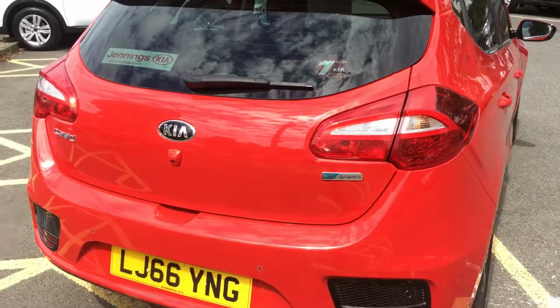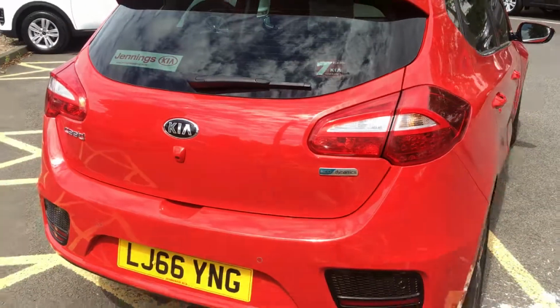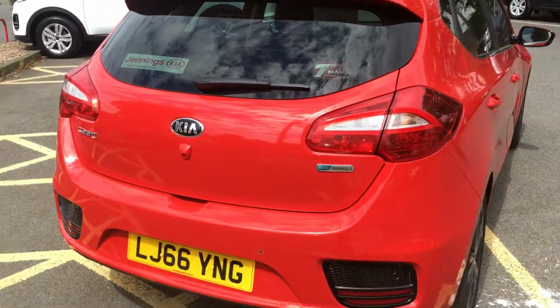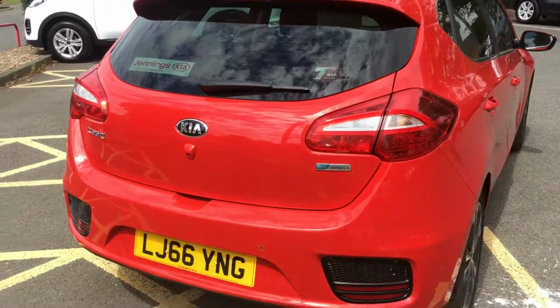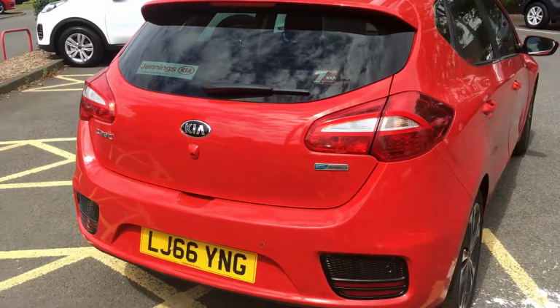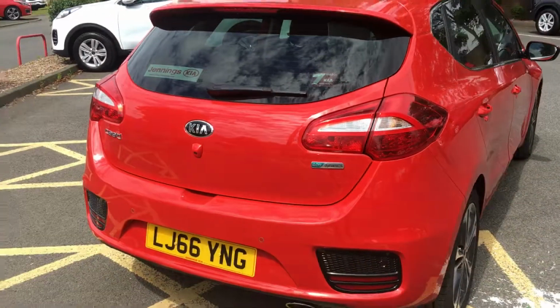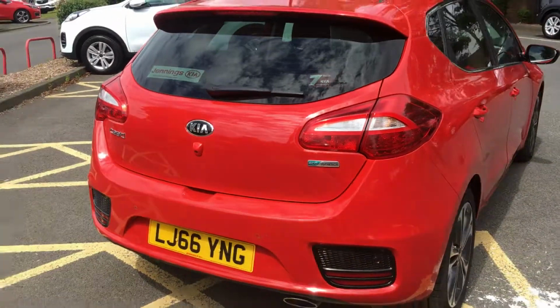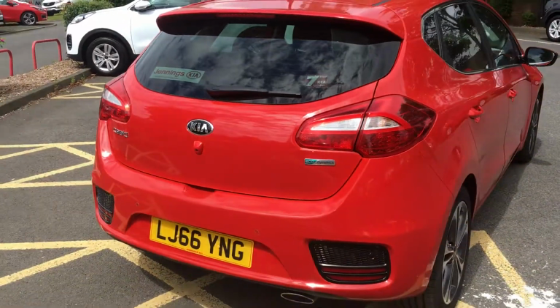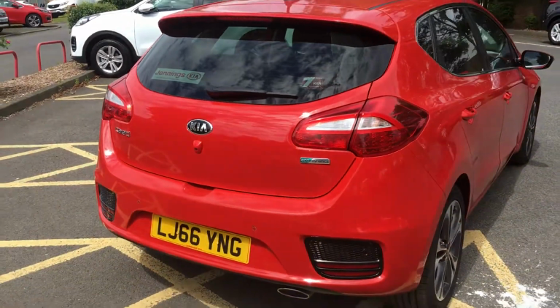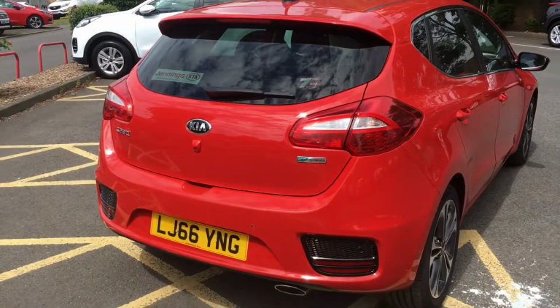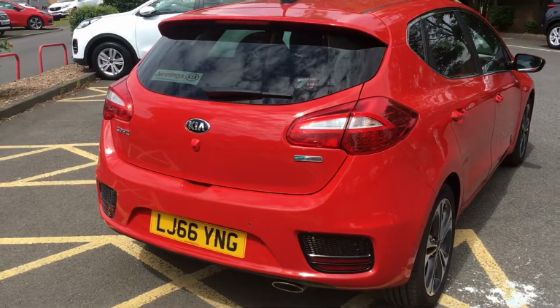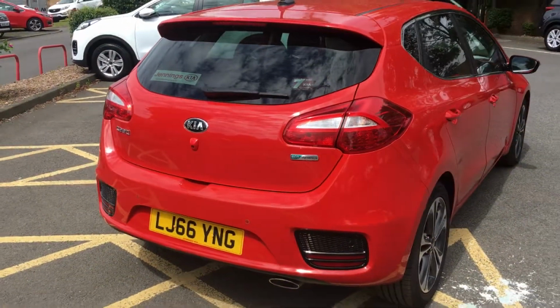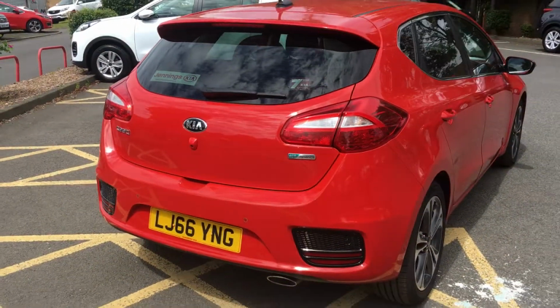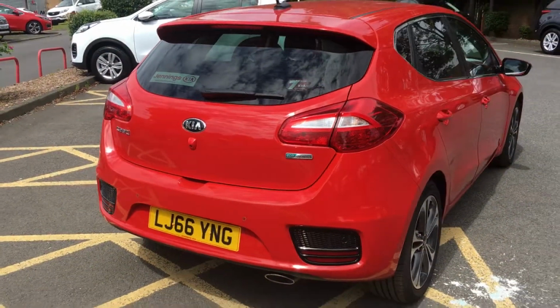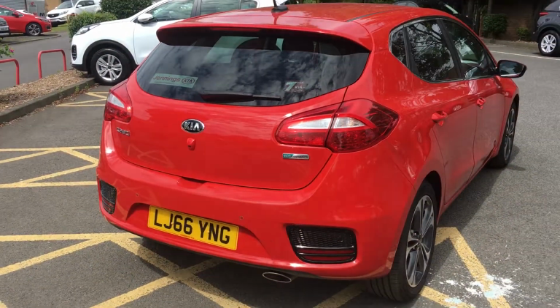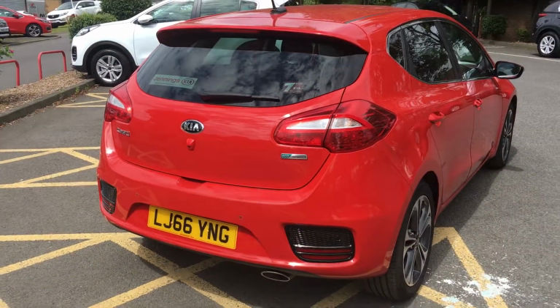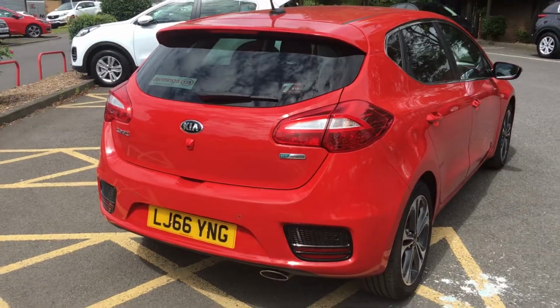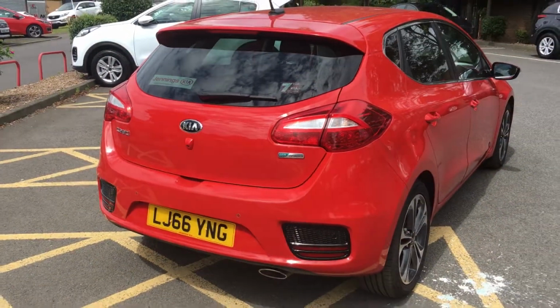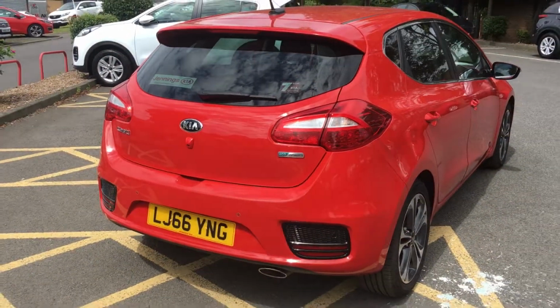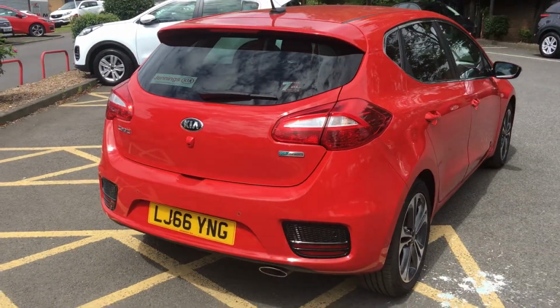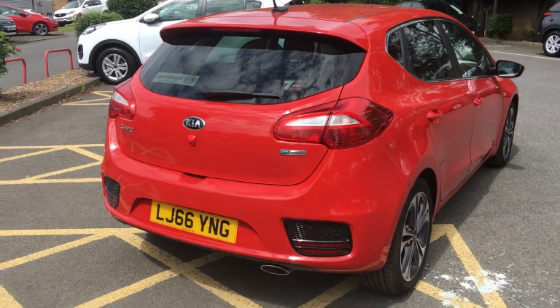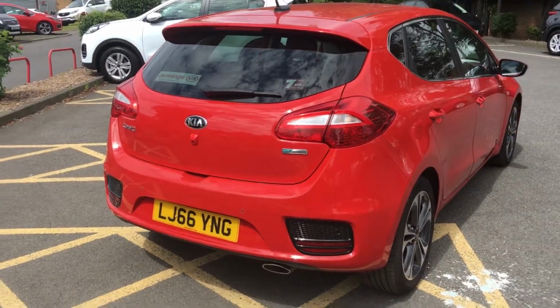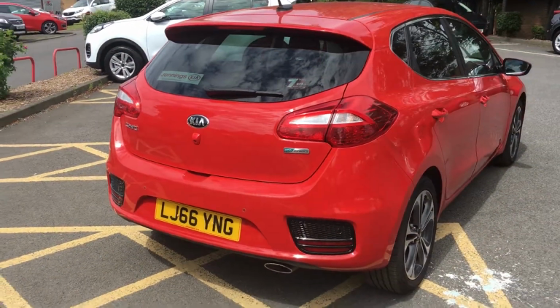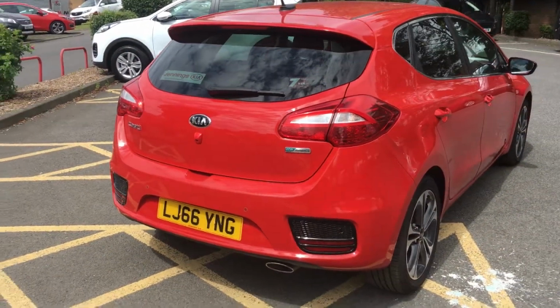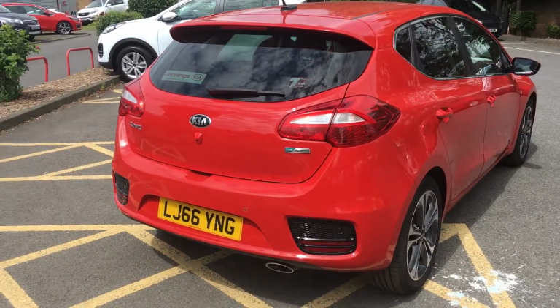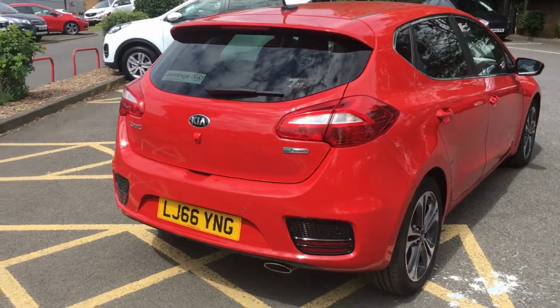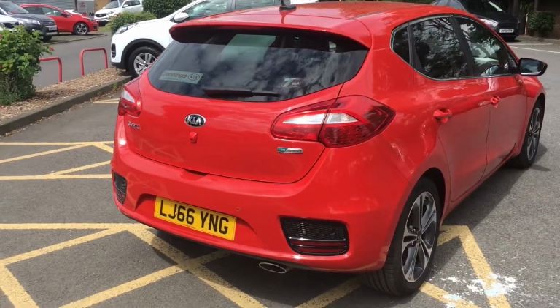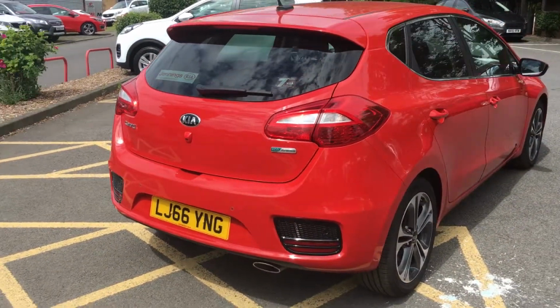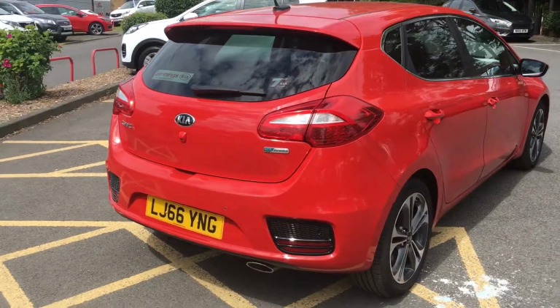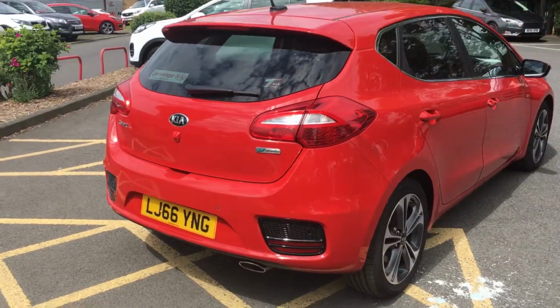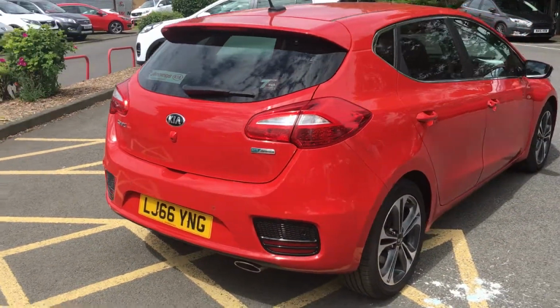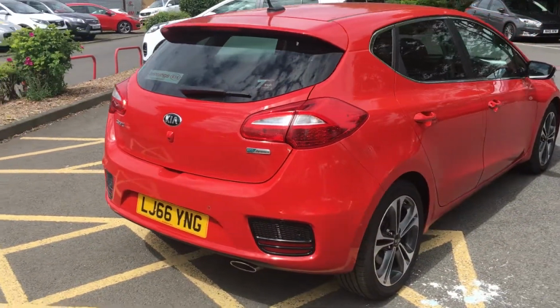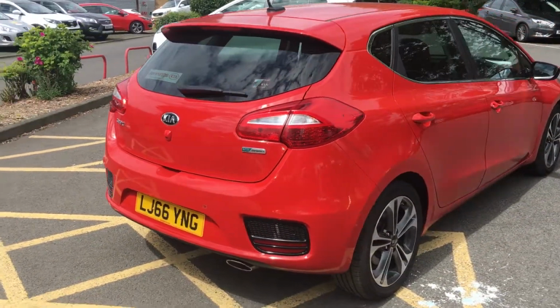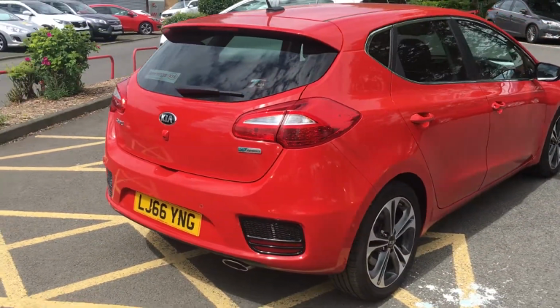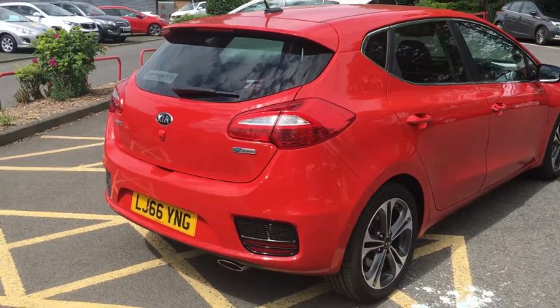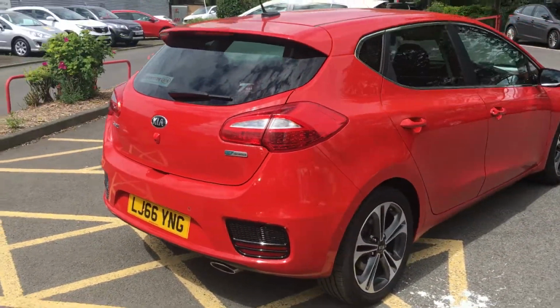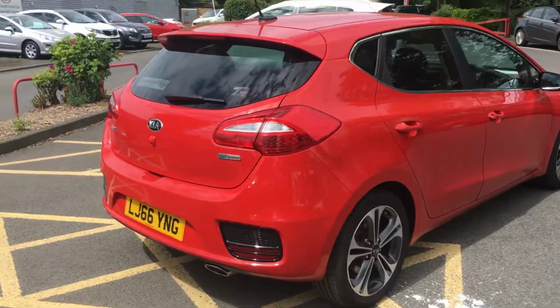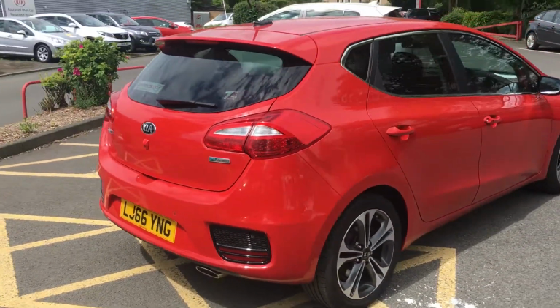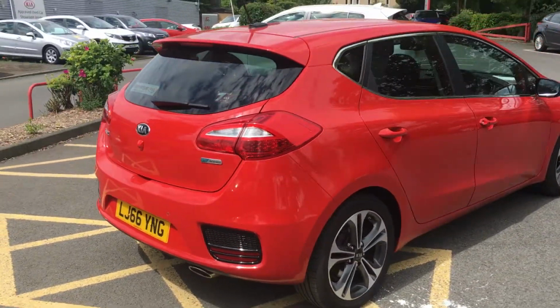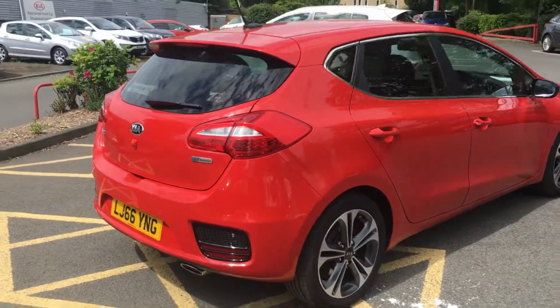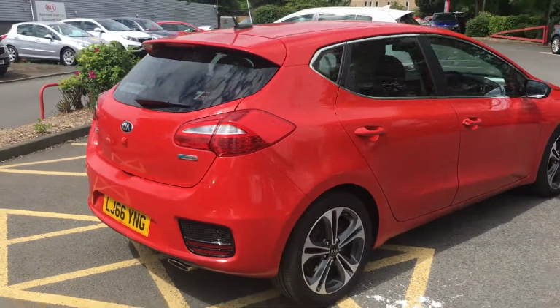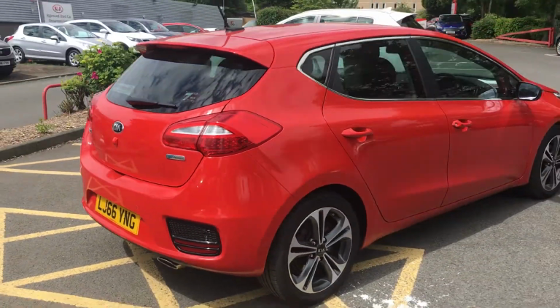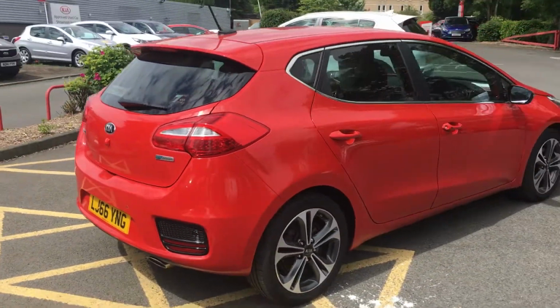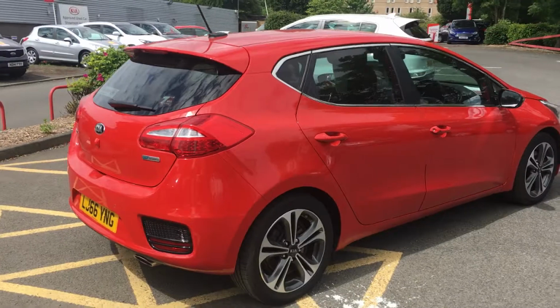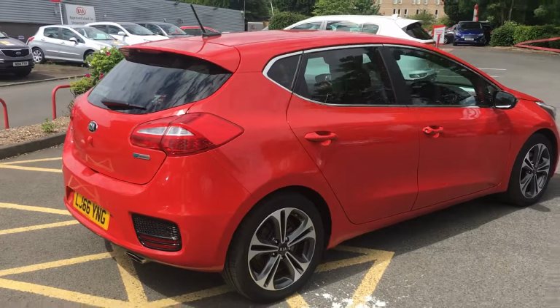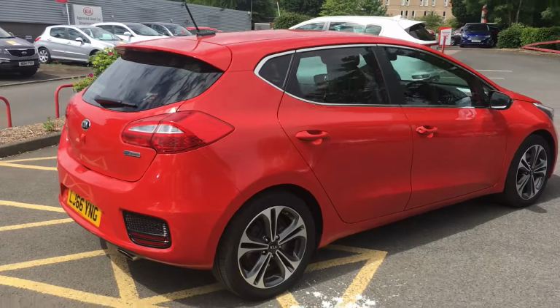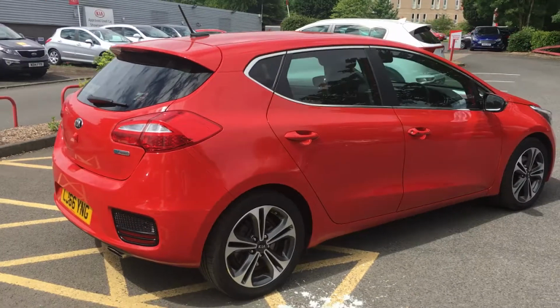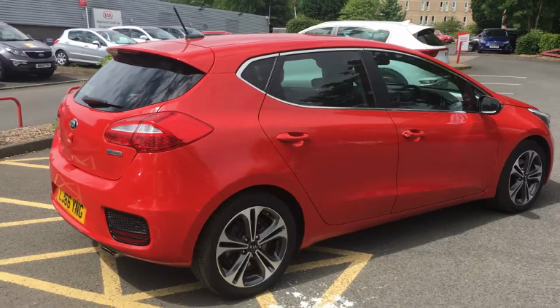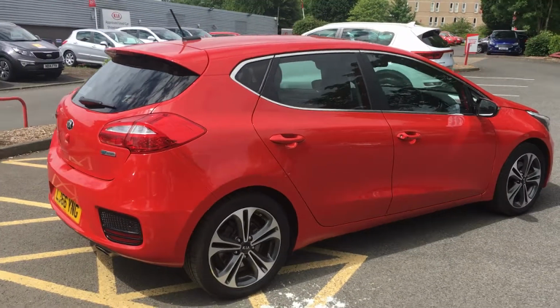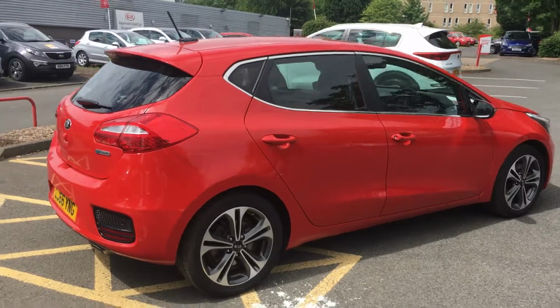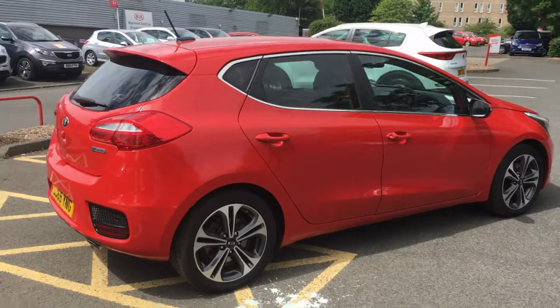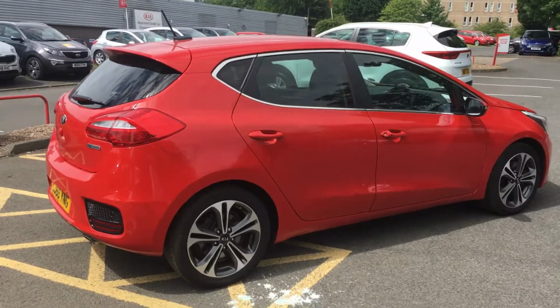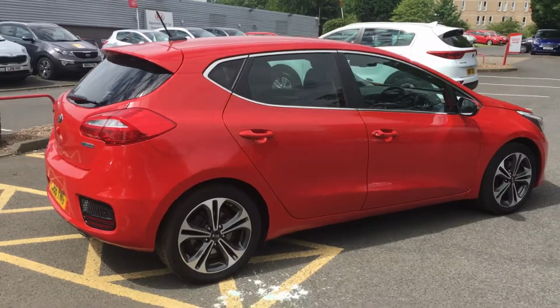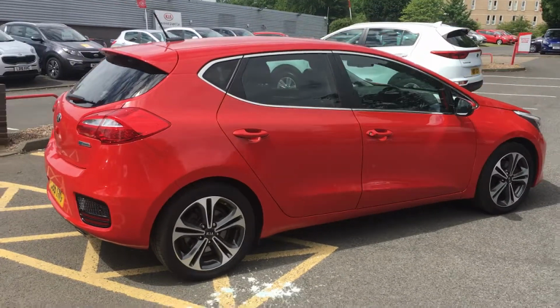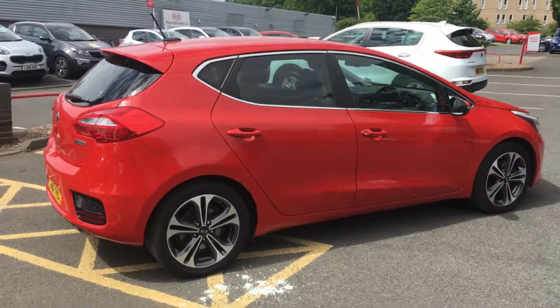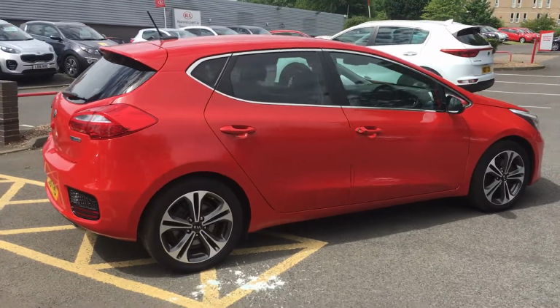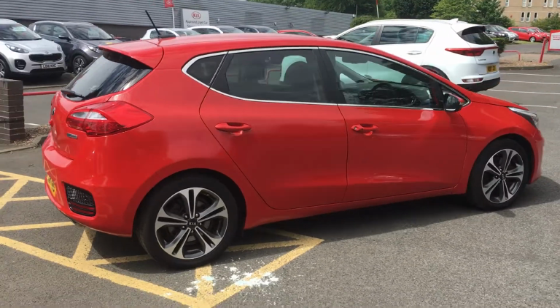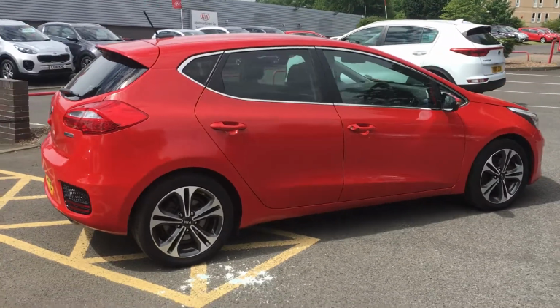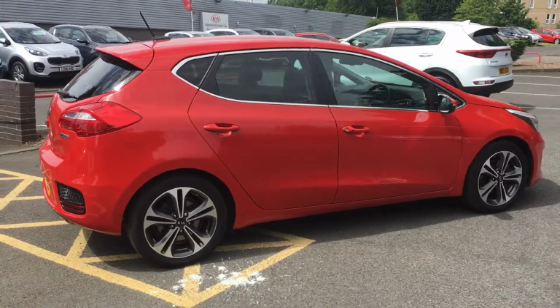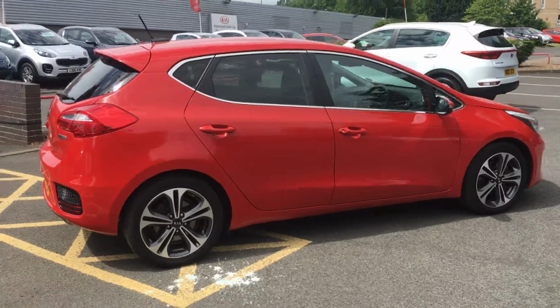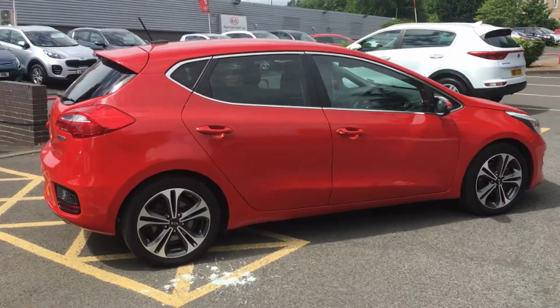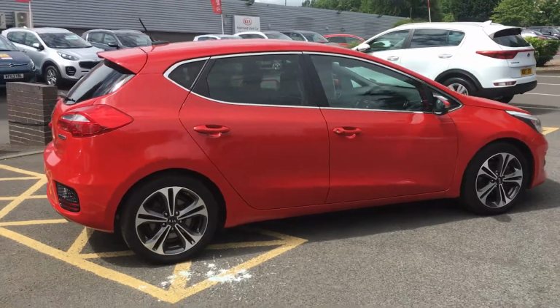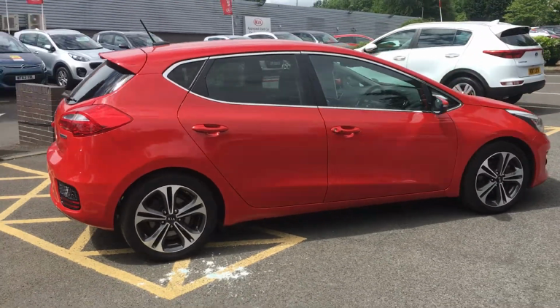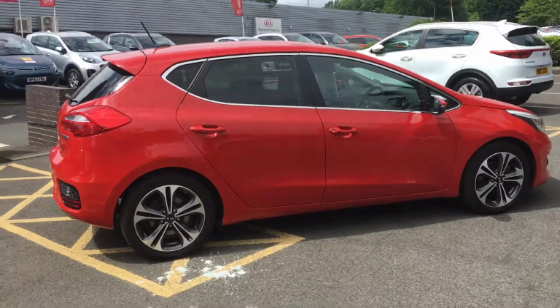For a test drive or more information on this car, come and see us down here at Jennings Kia, Washington.